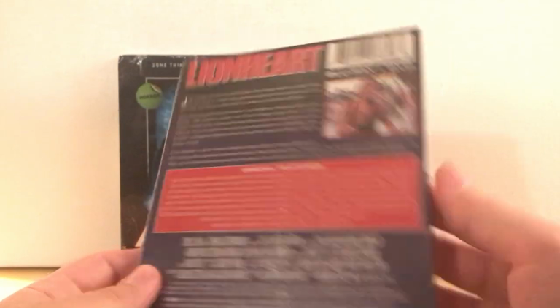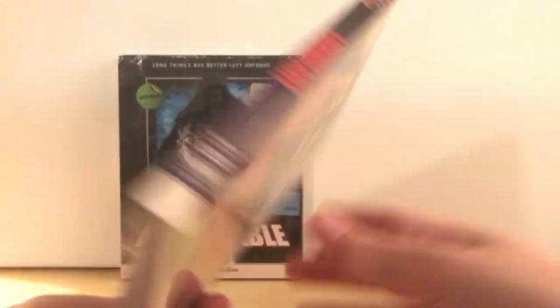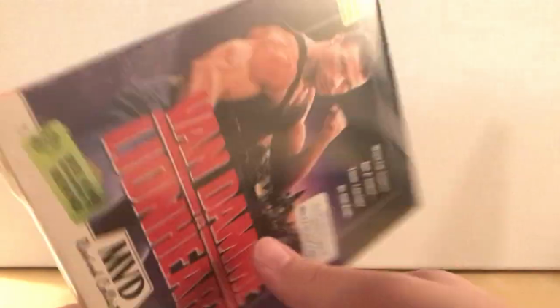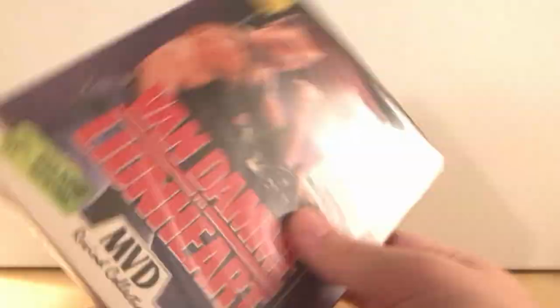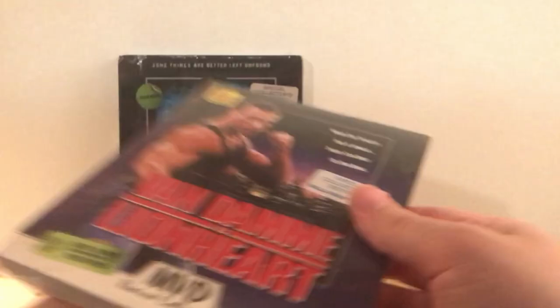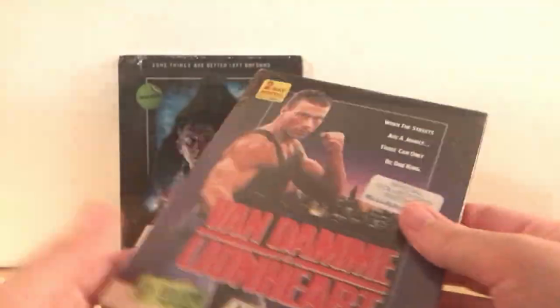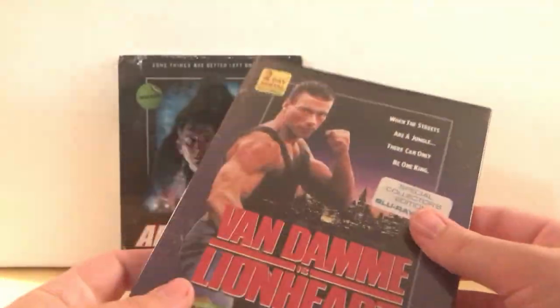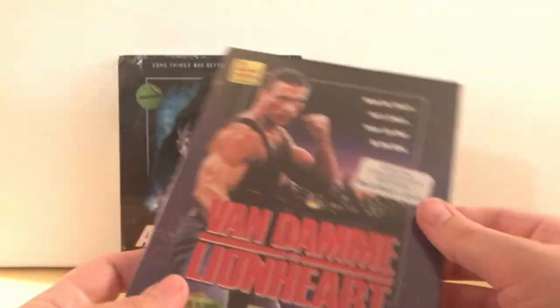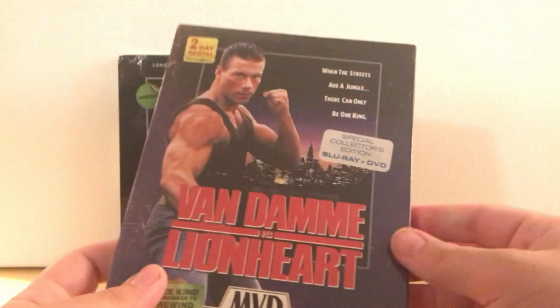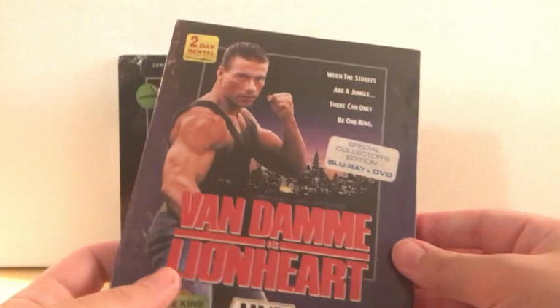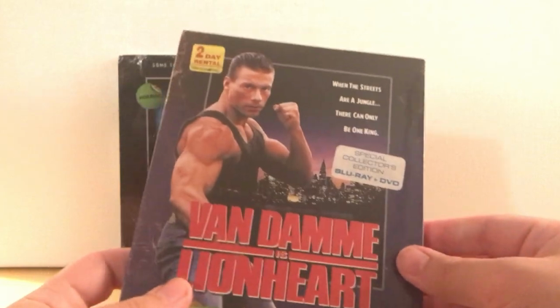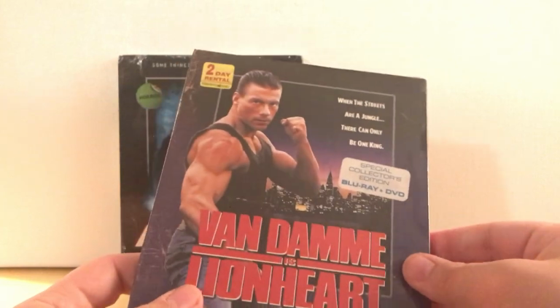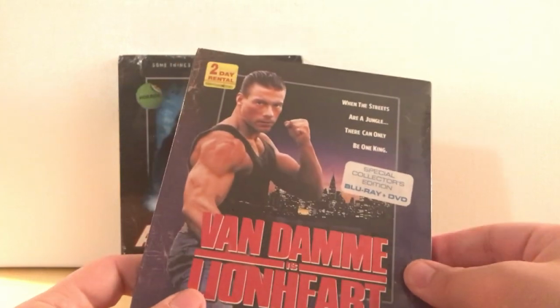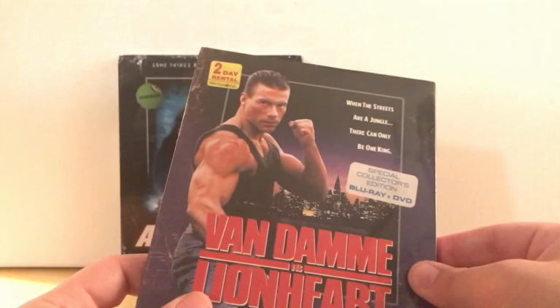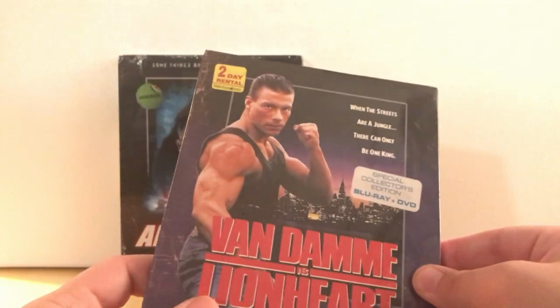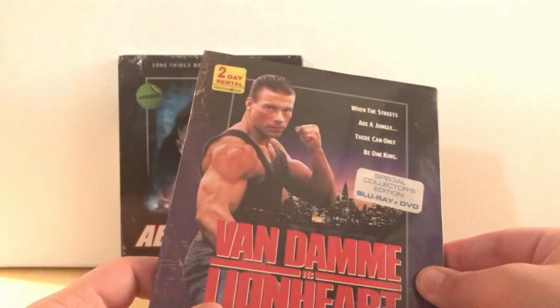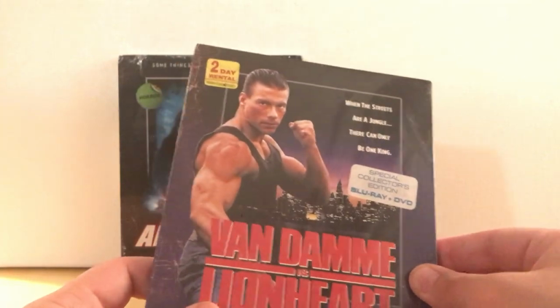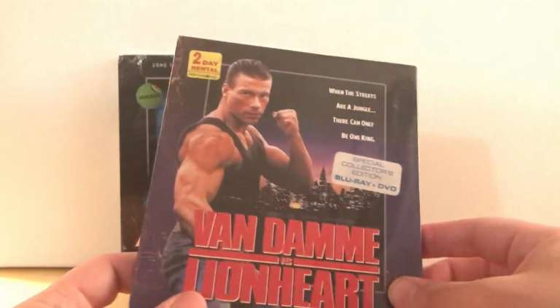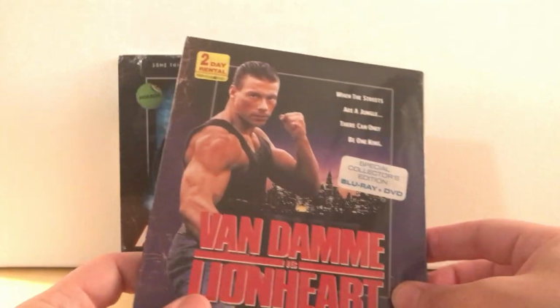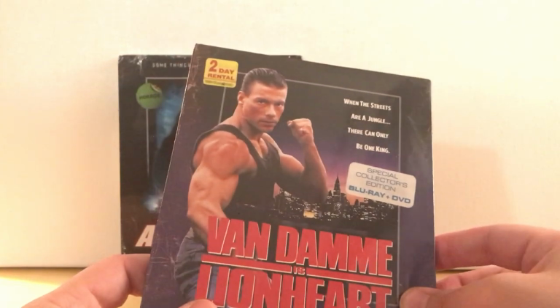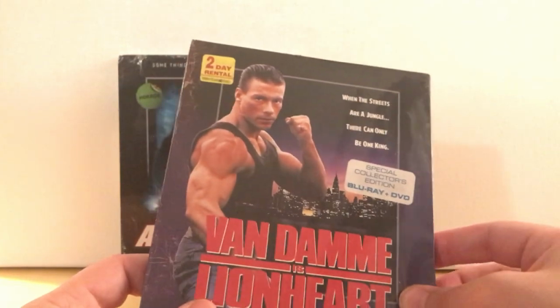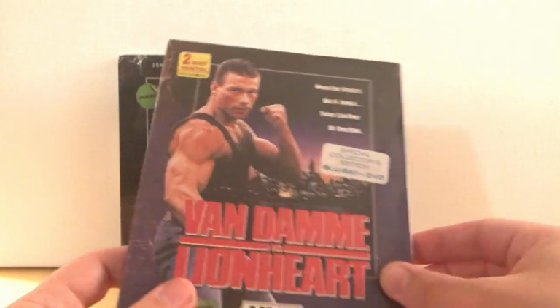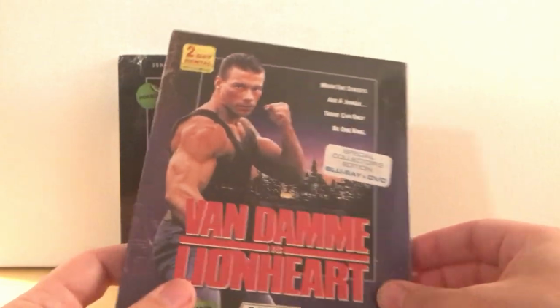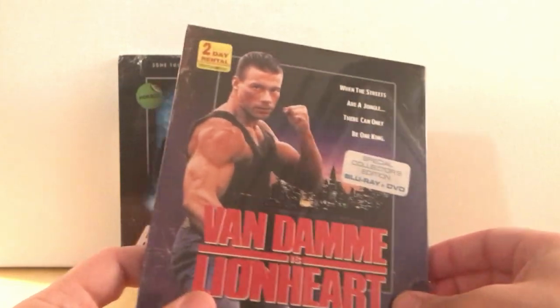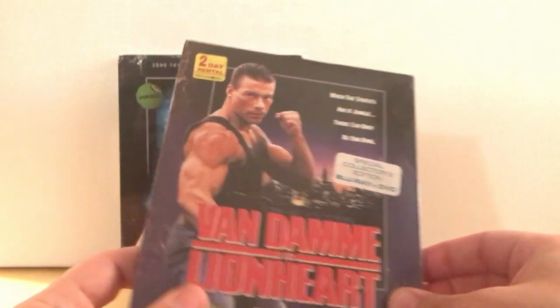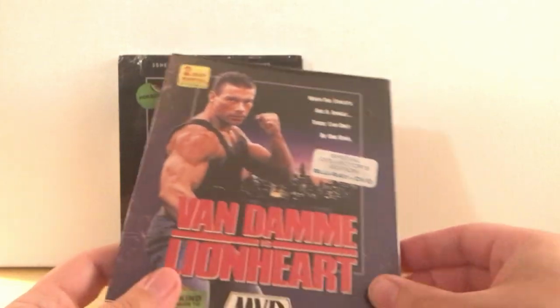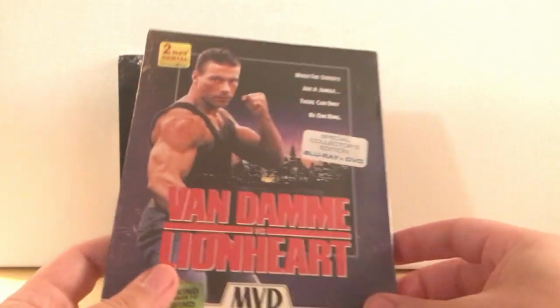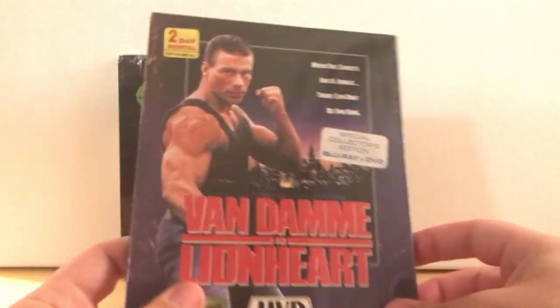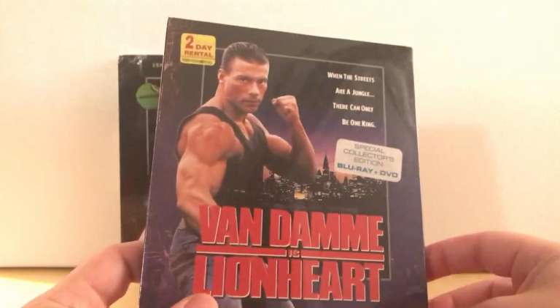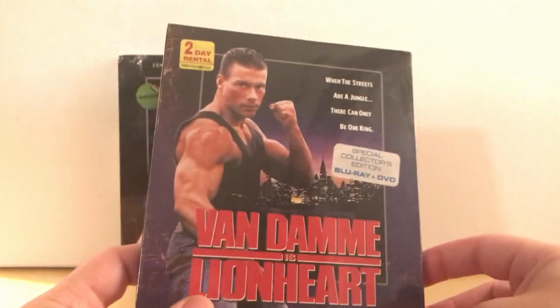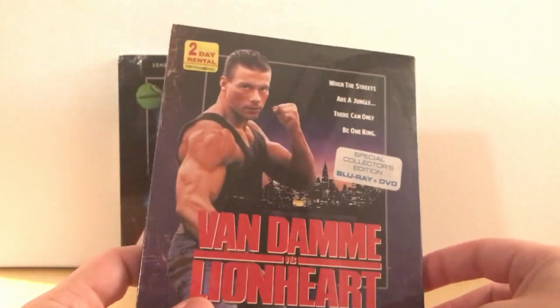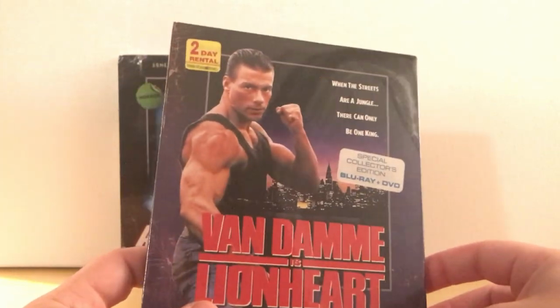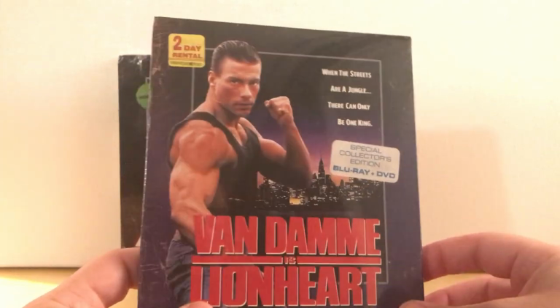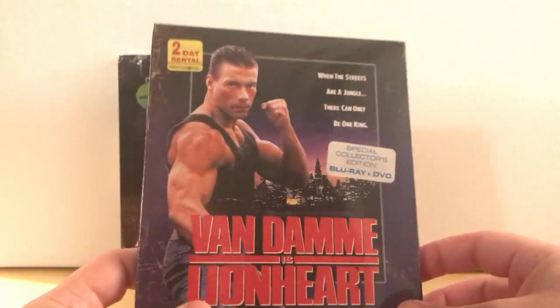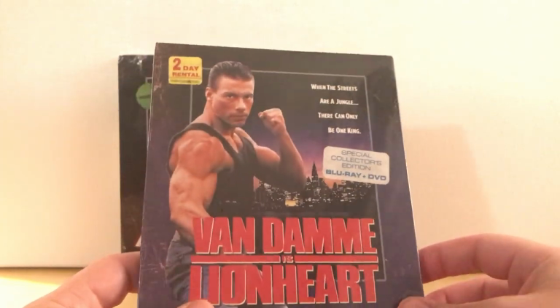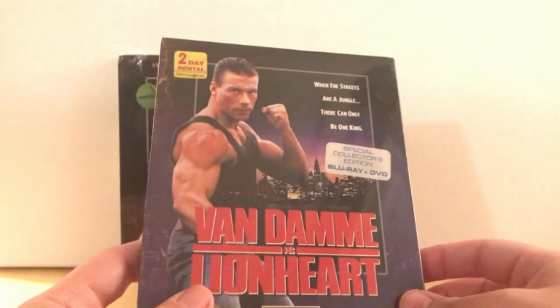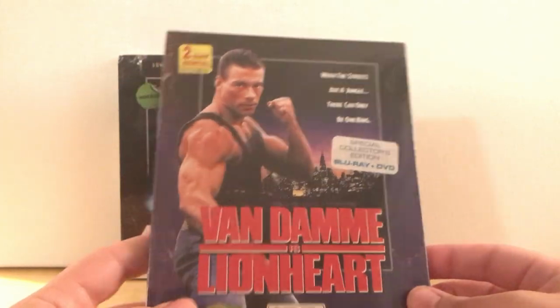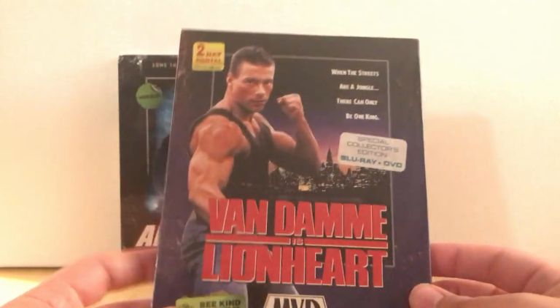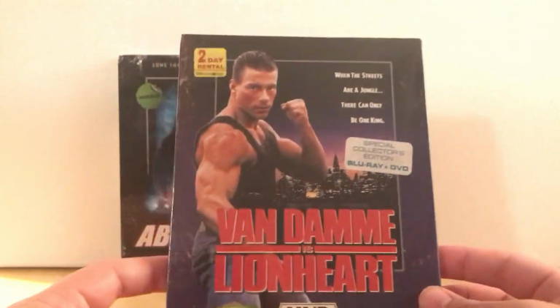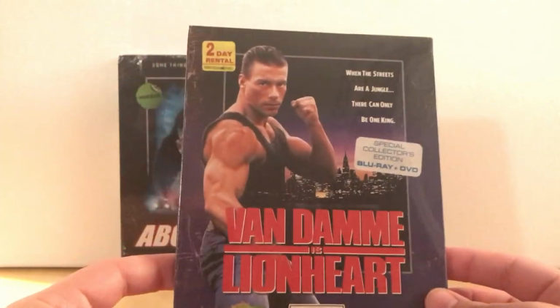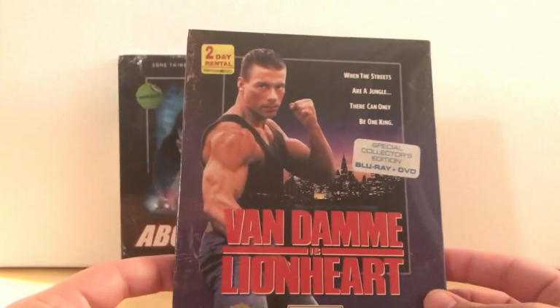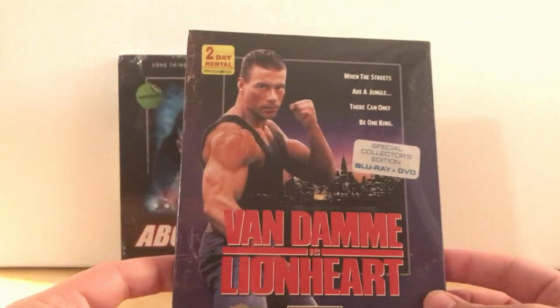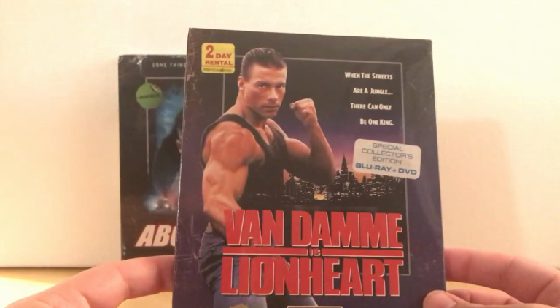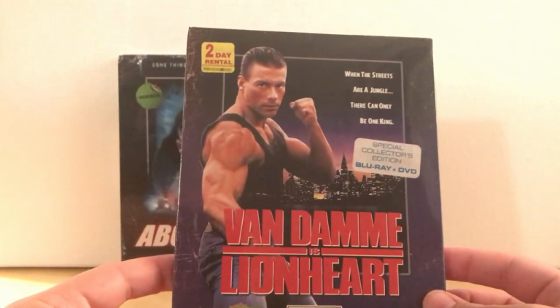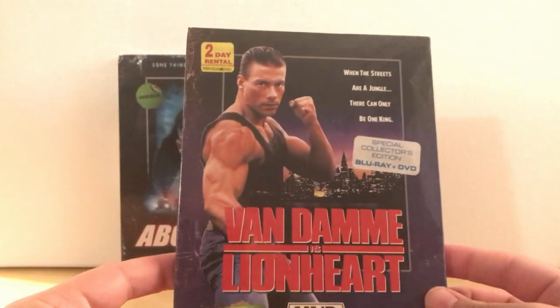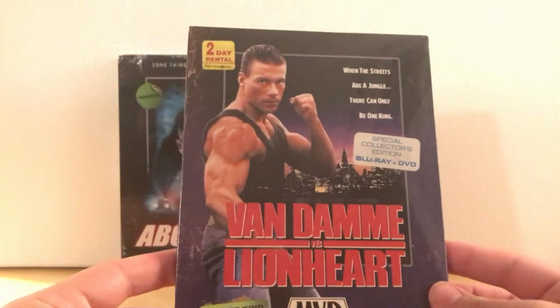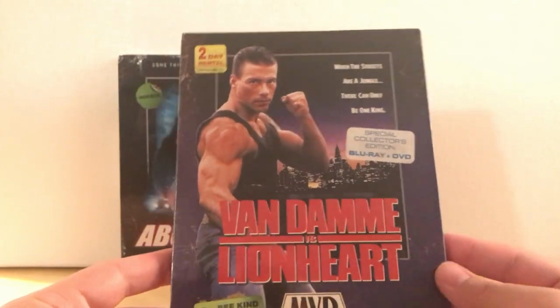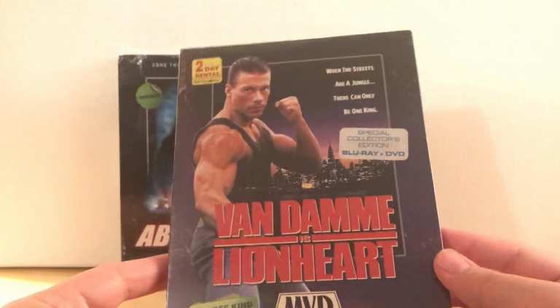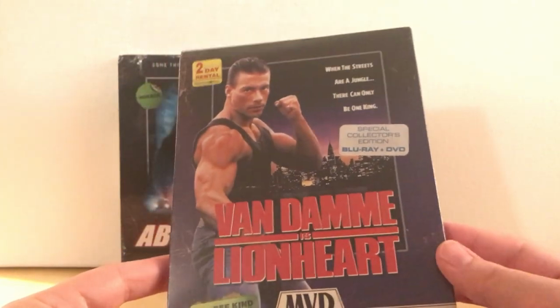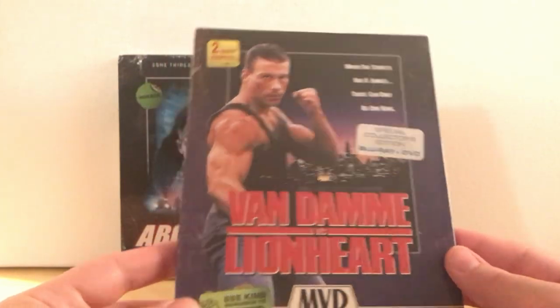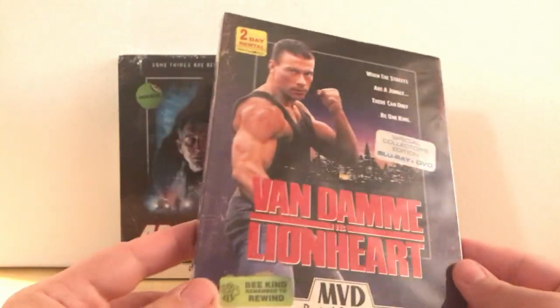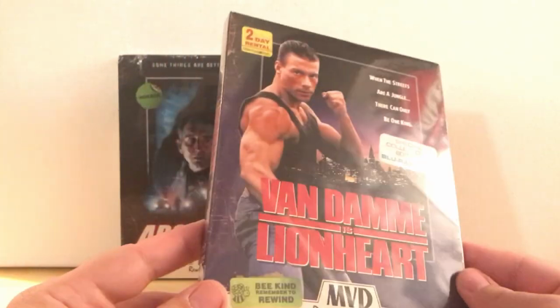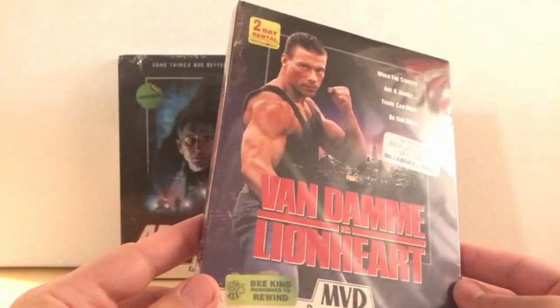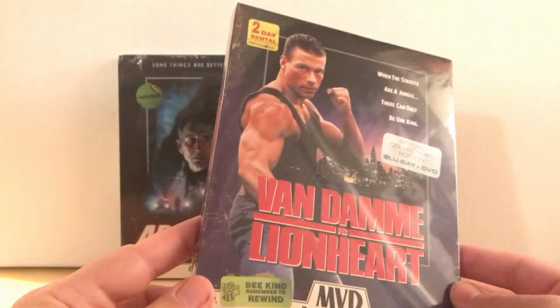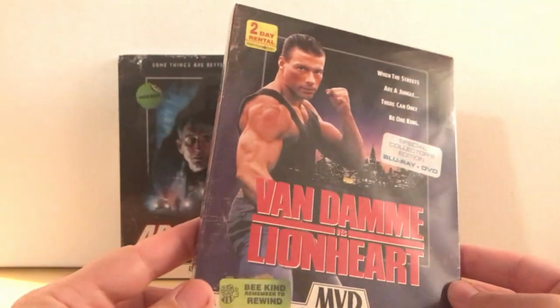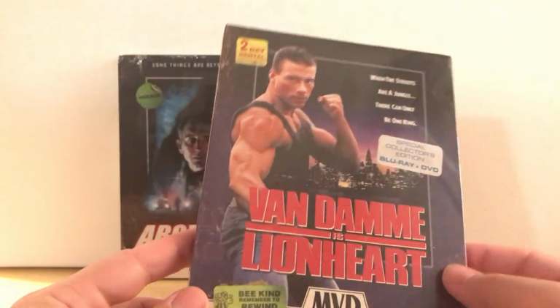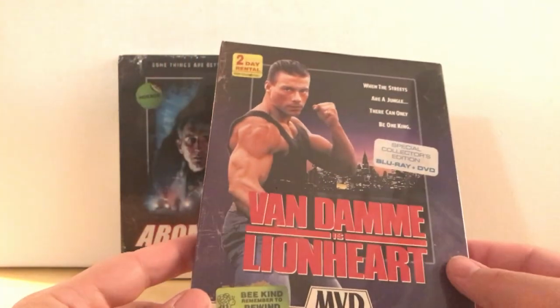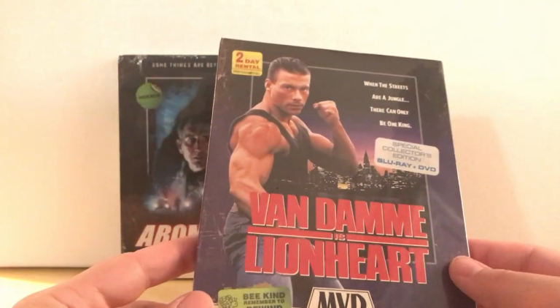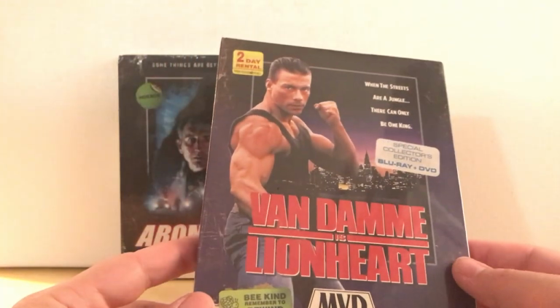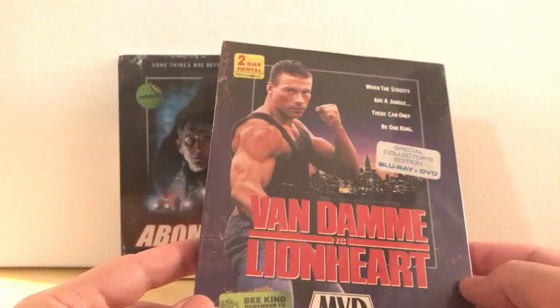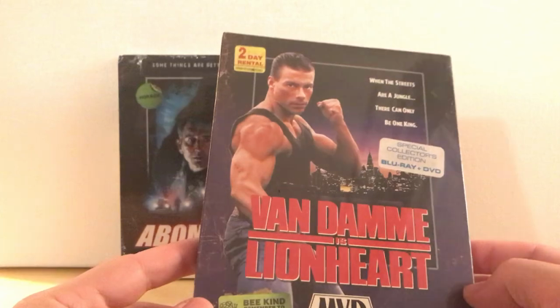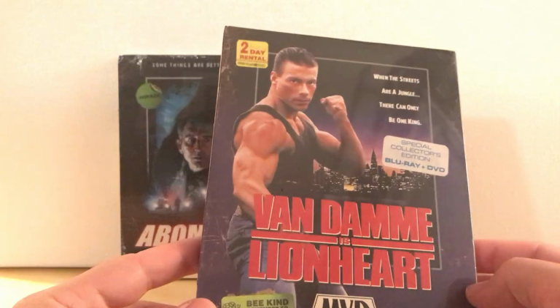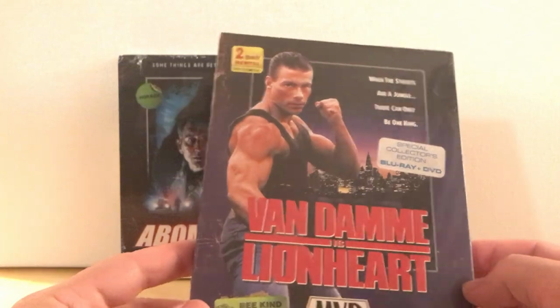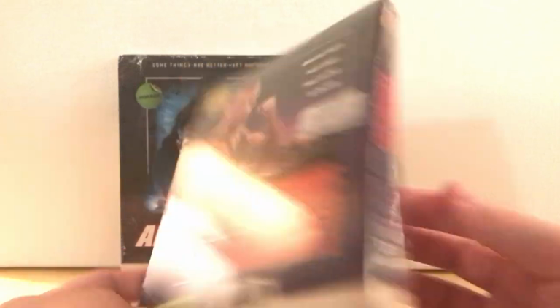Lionheart is one of the better Van Damme films, in my opinion. I don't think he's been in very many good films, besides maybe like Time Cop, and even that's kind of cheesy. But Lionheart's not a bad film.